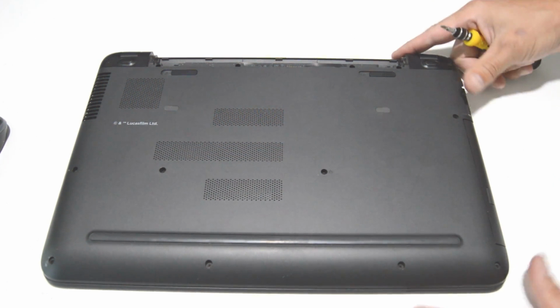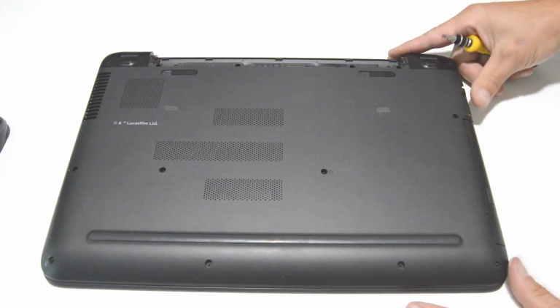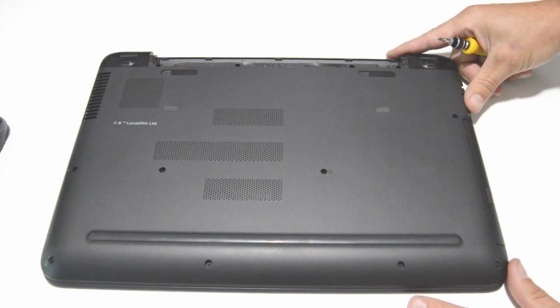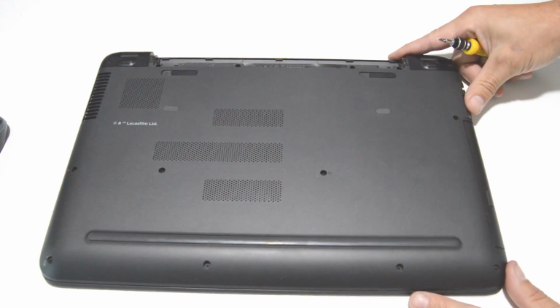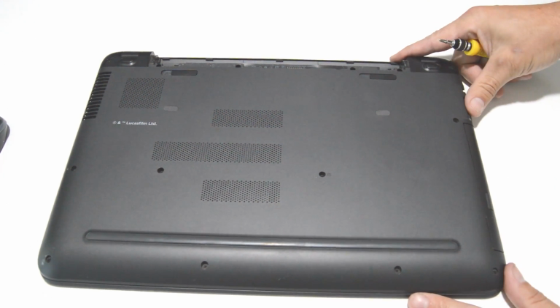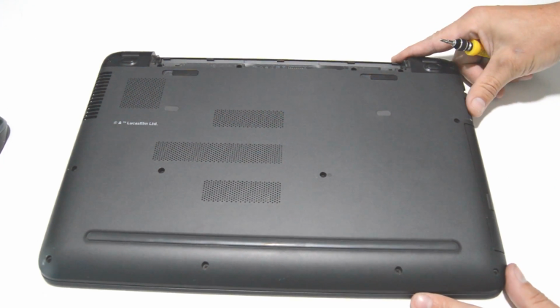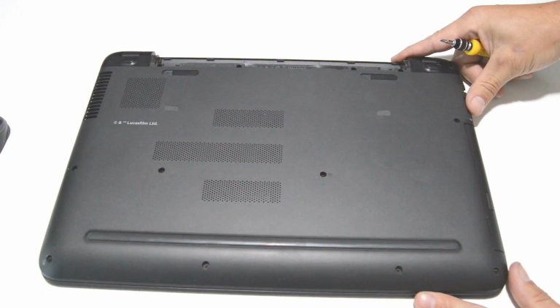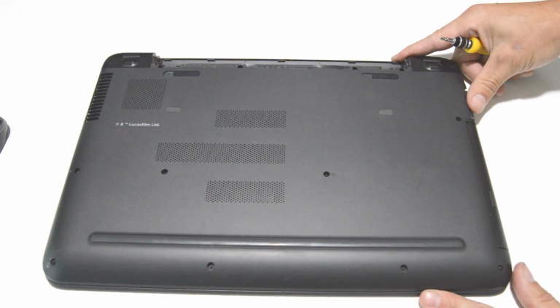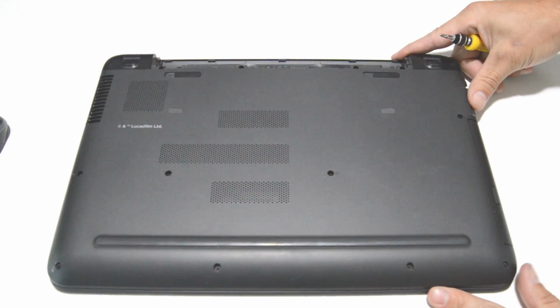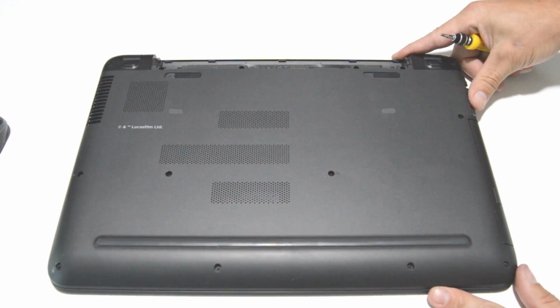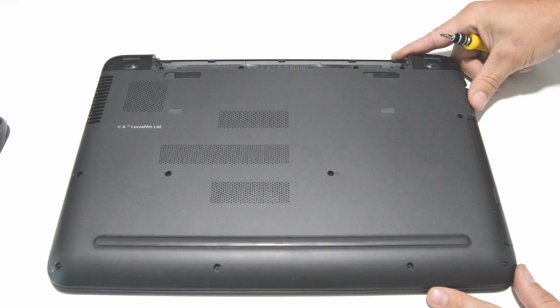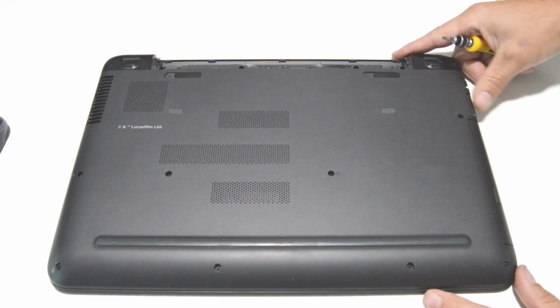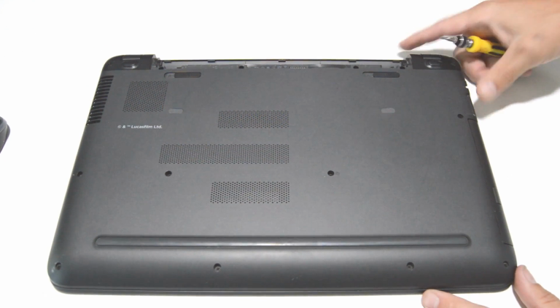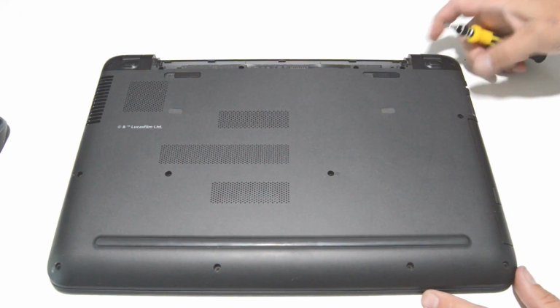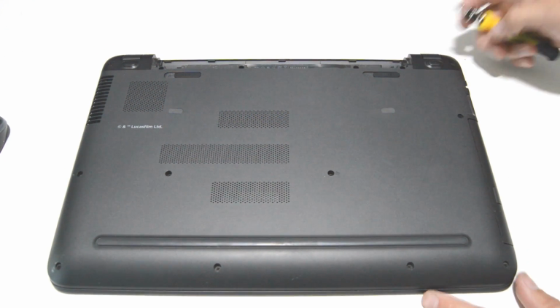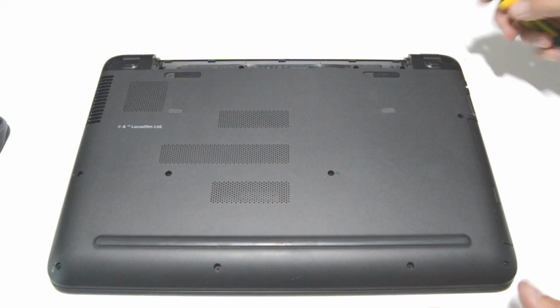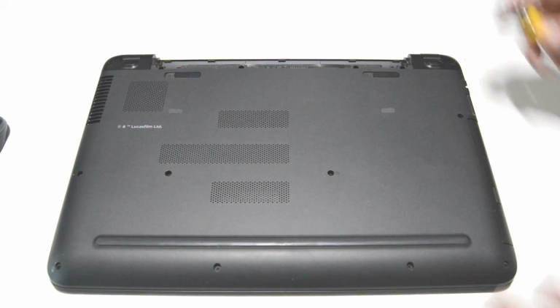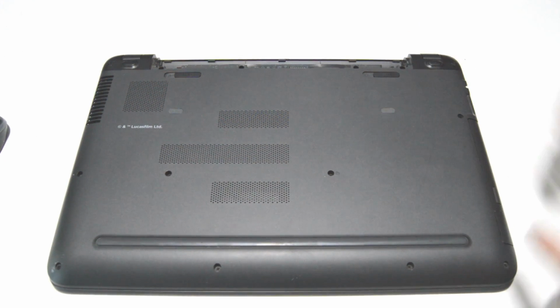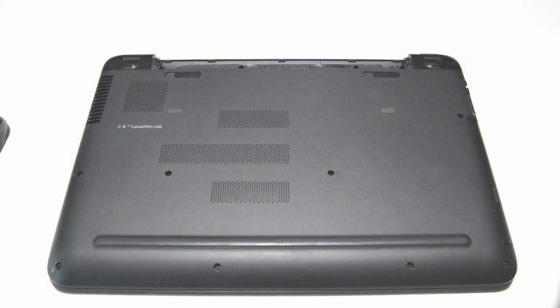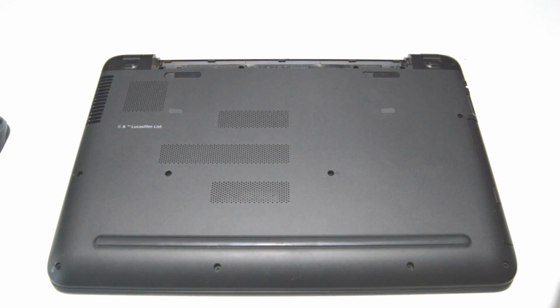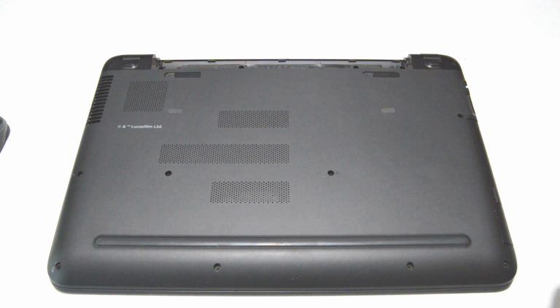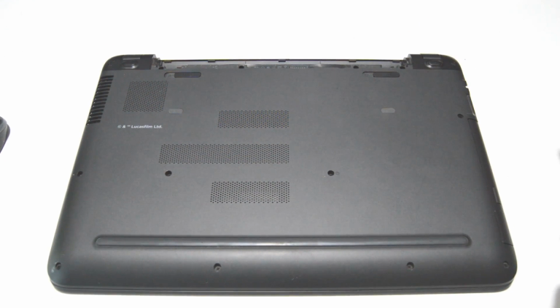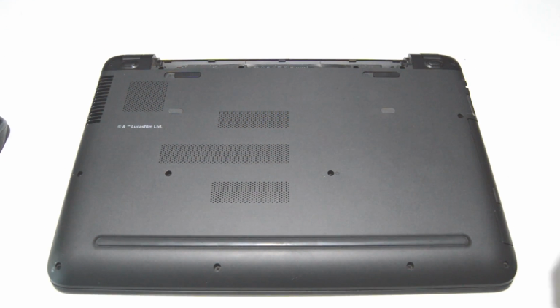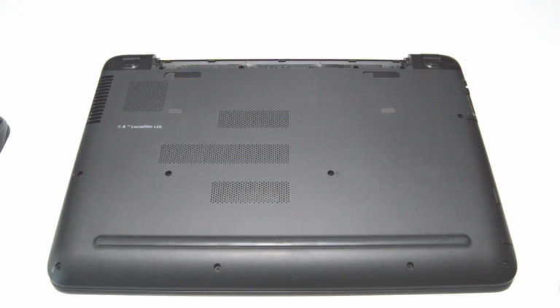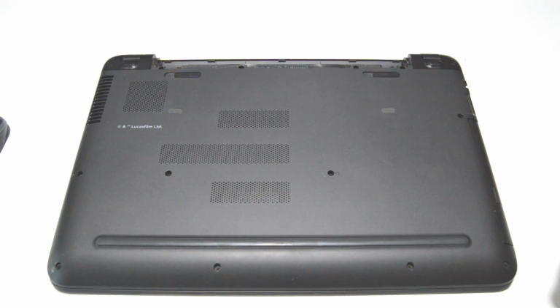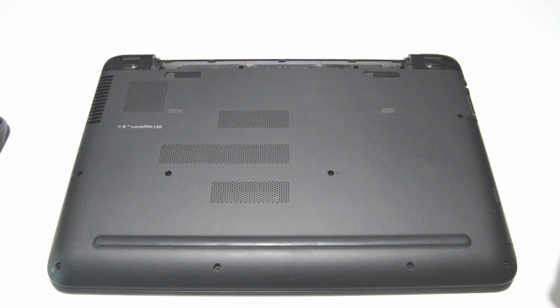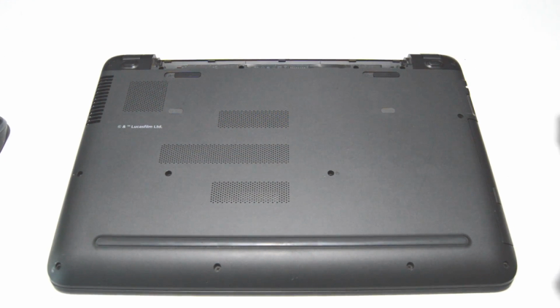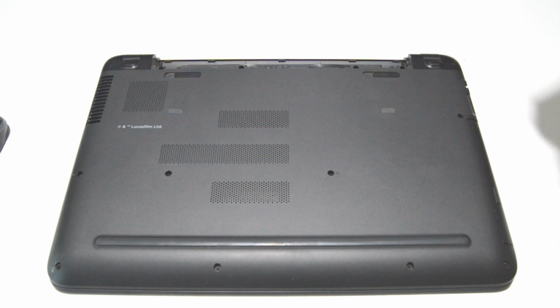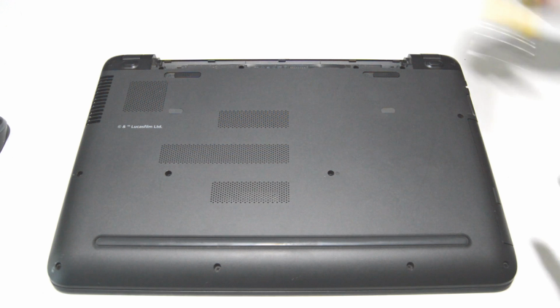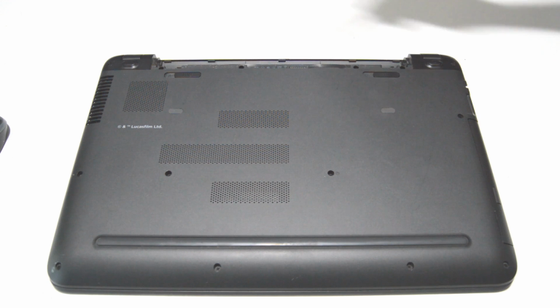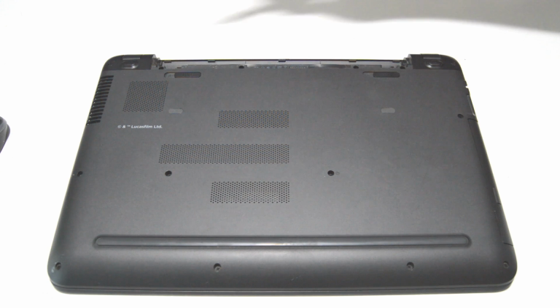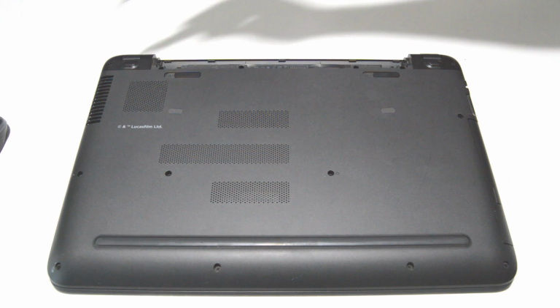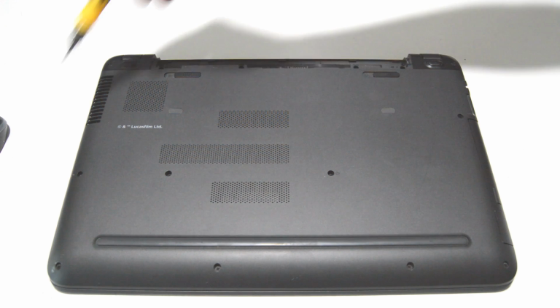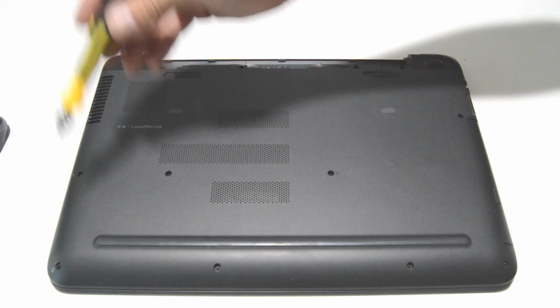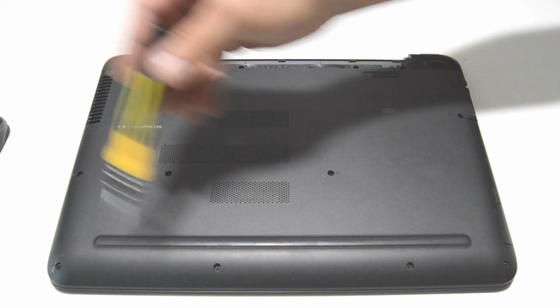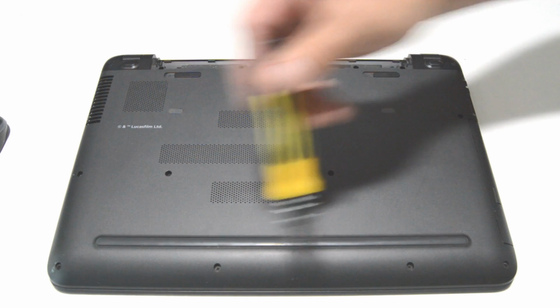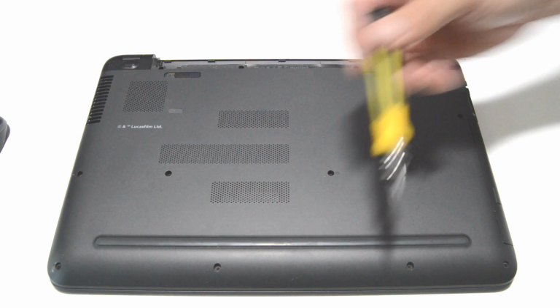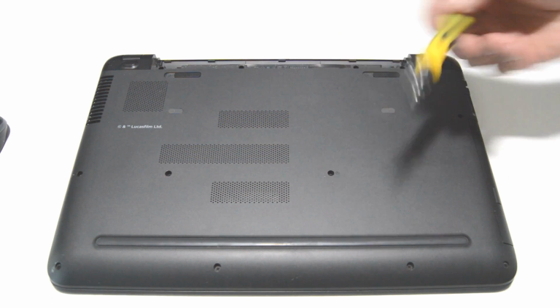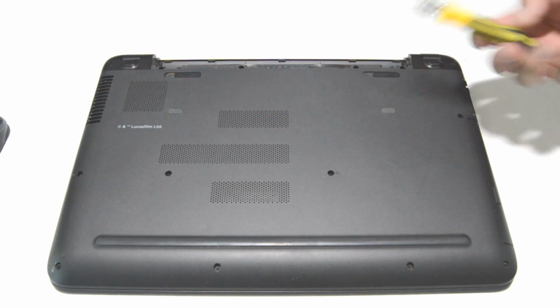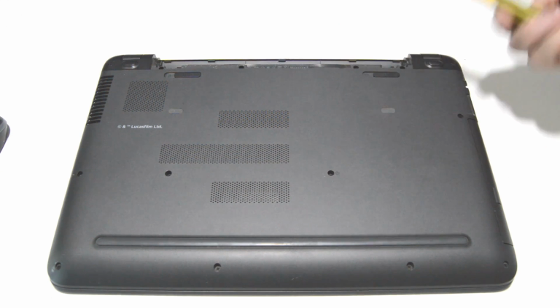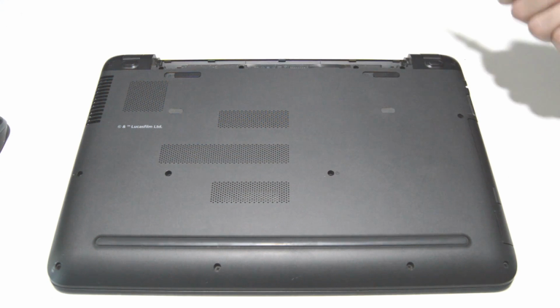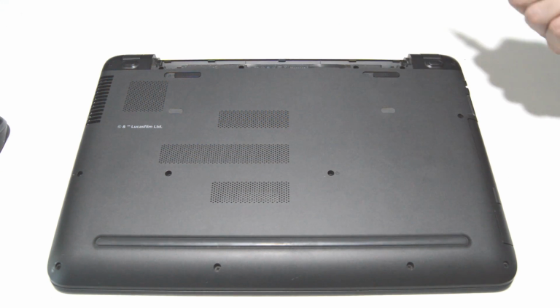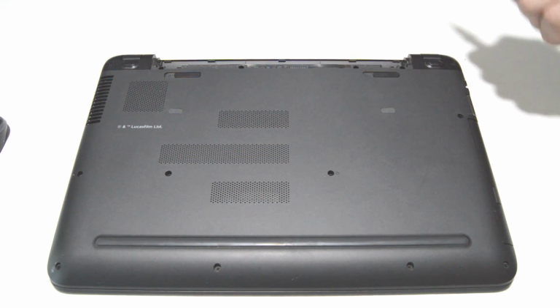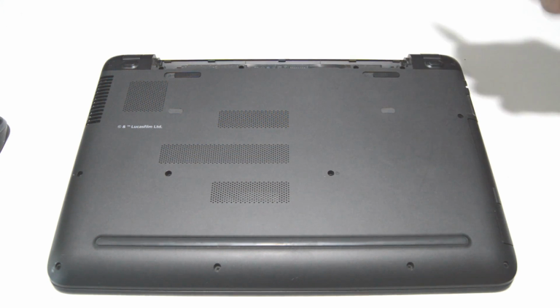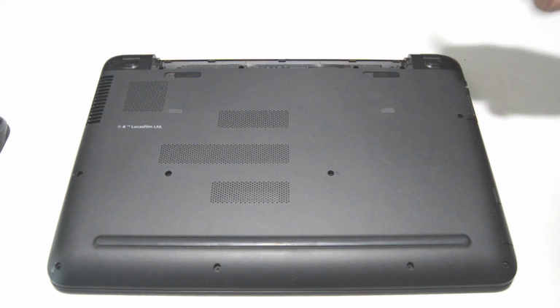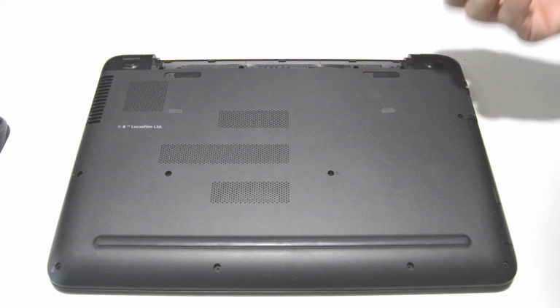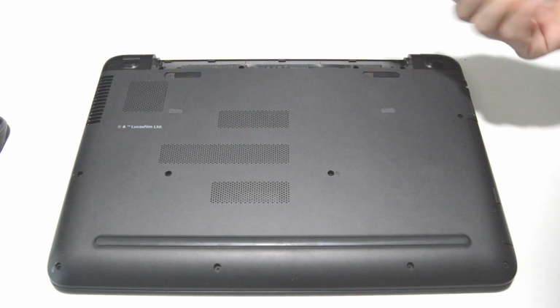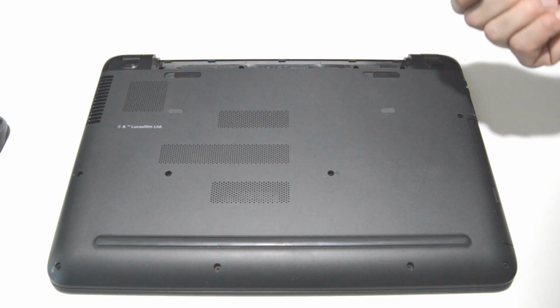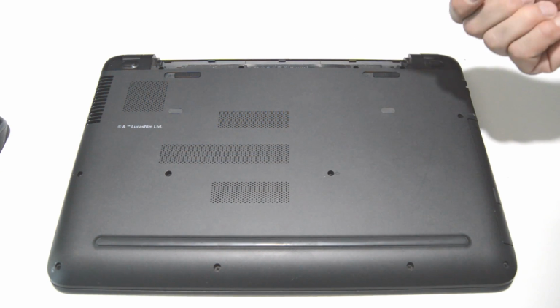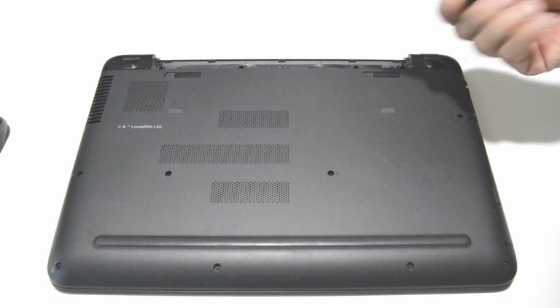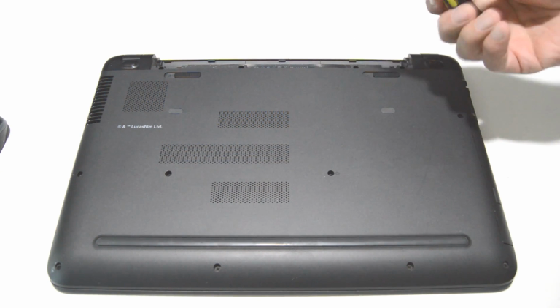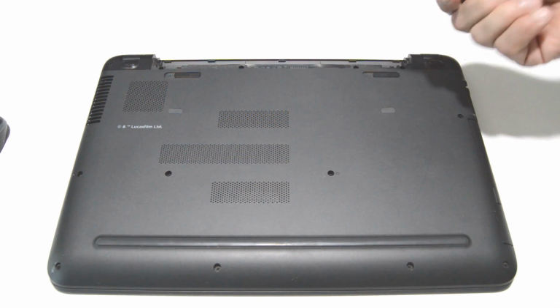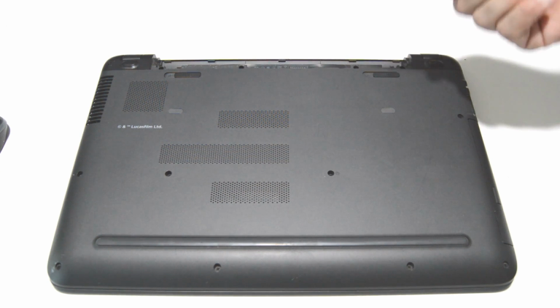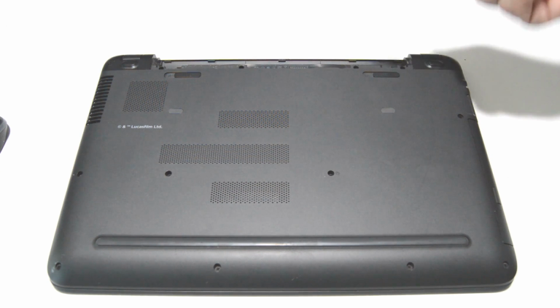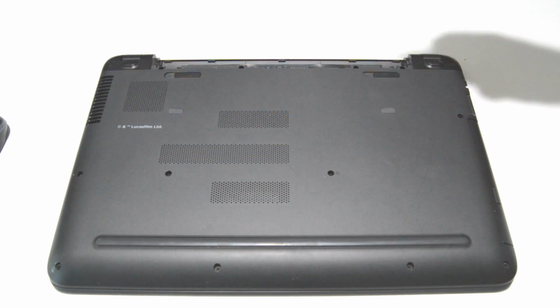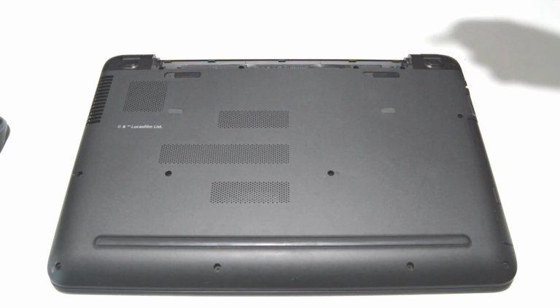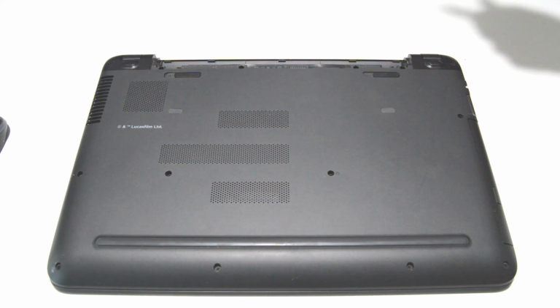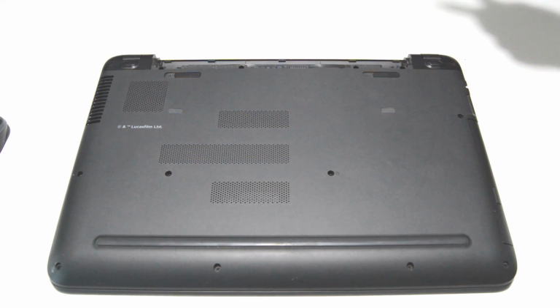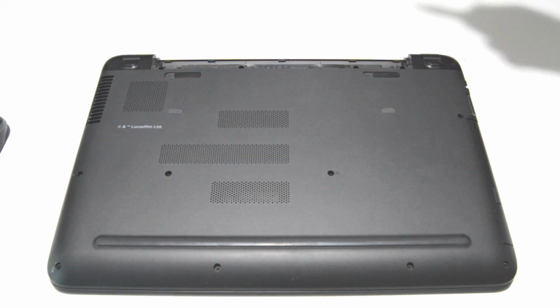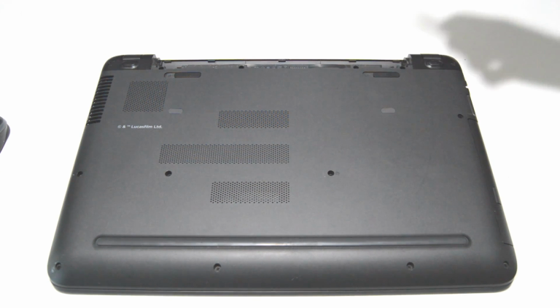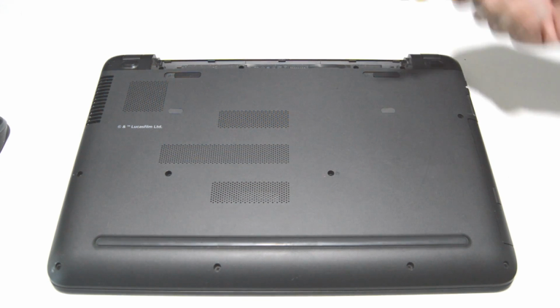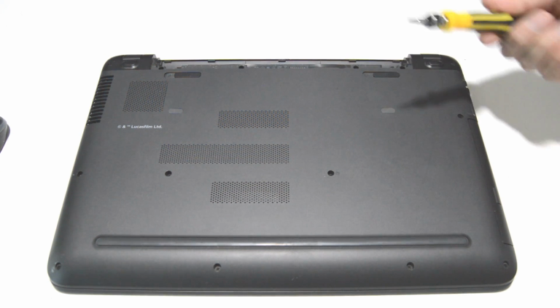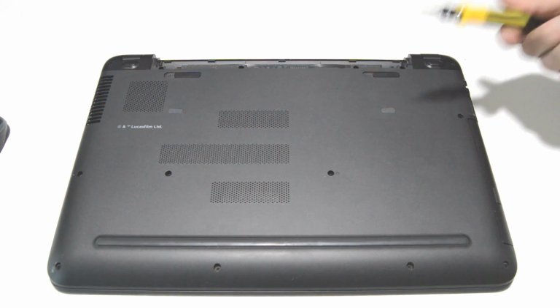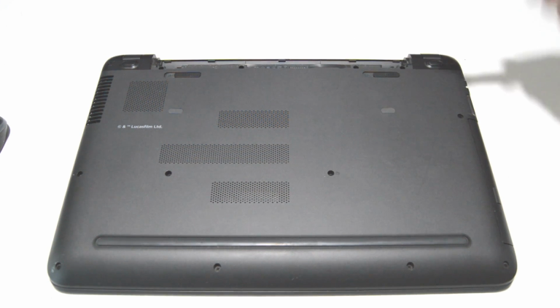Next we are going to go ahead and remove the case screws. These are a Philips 2.5.